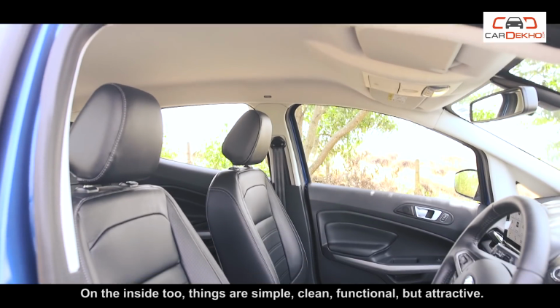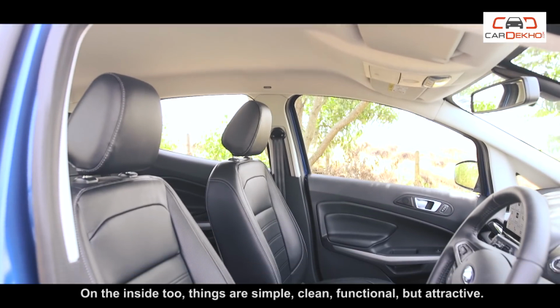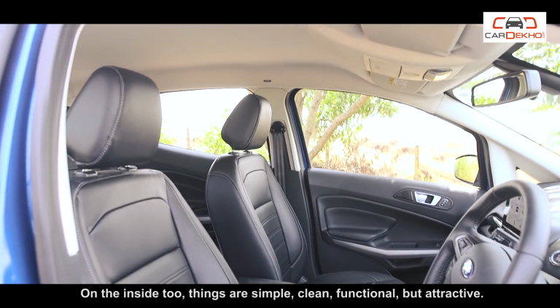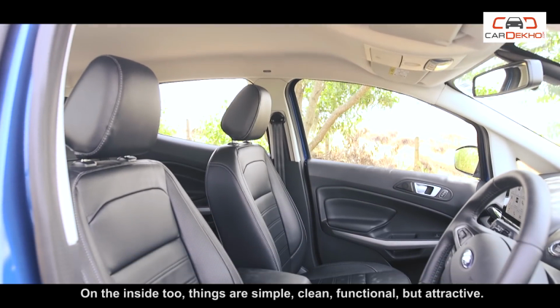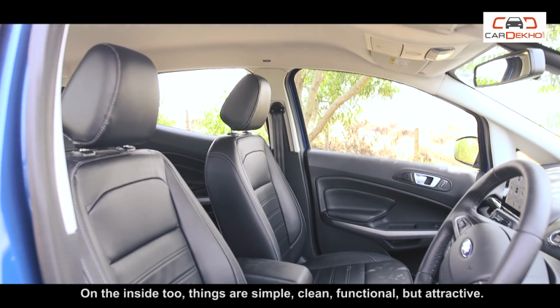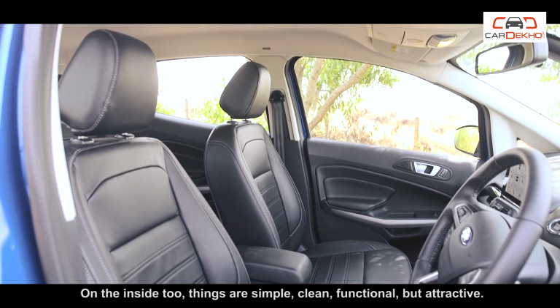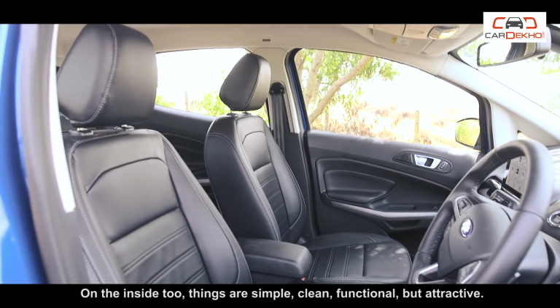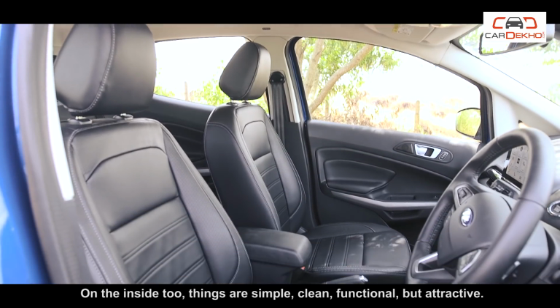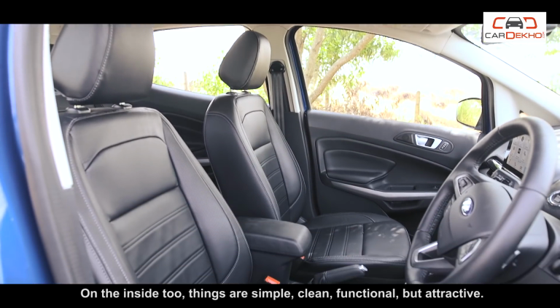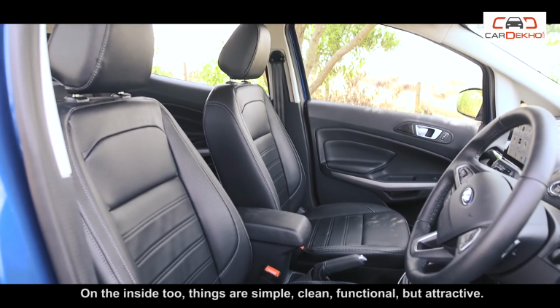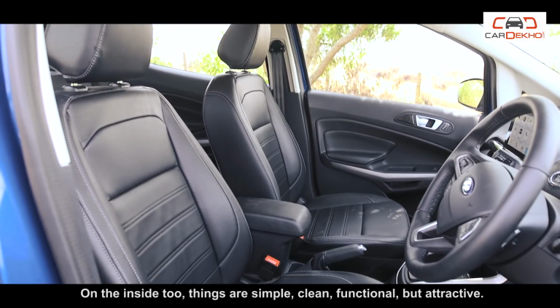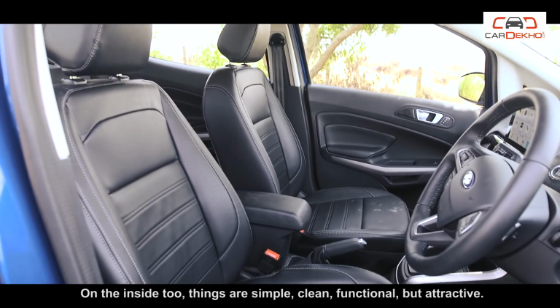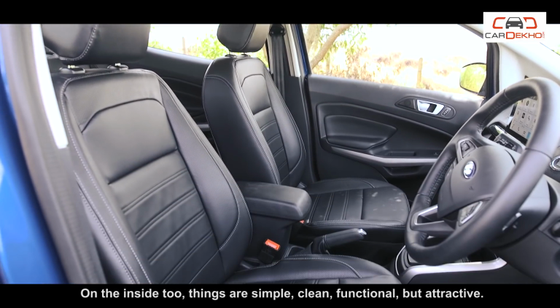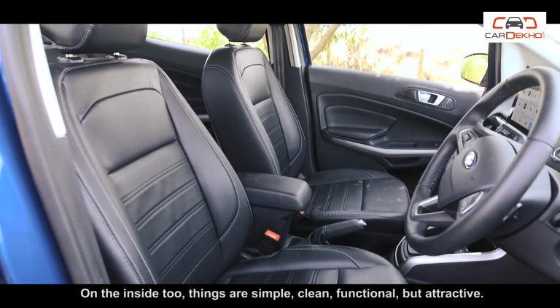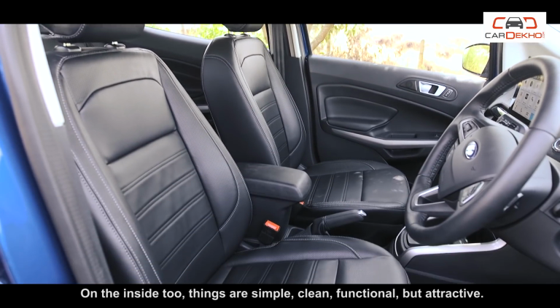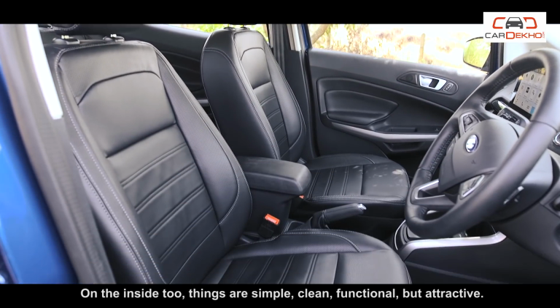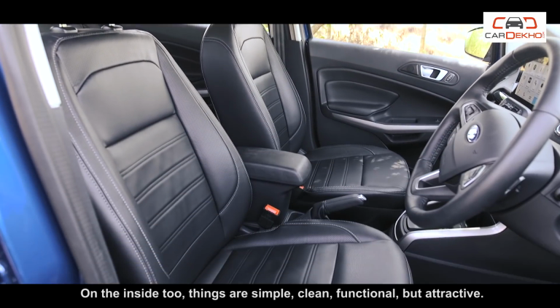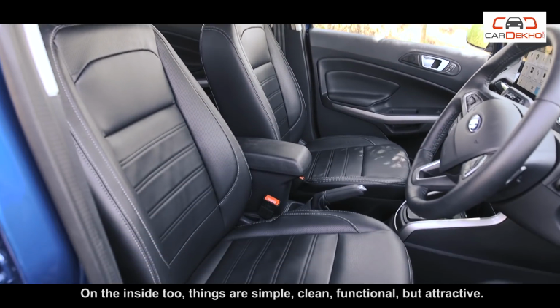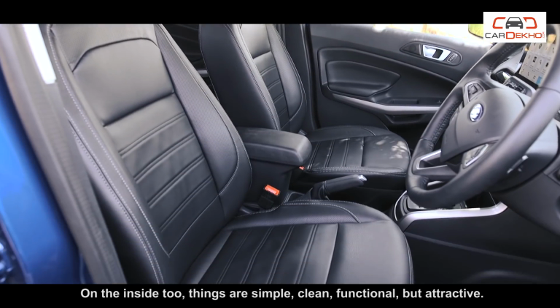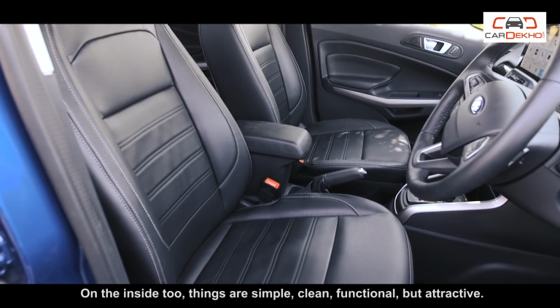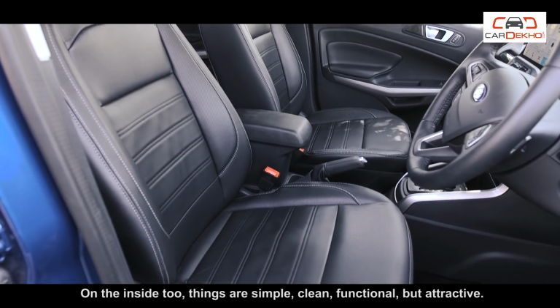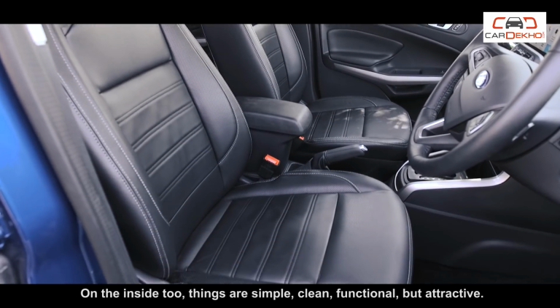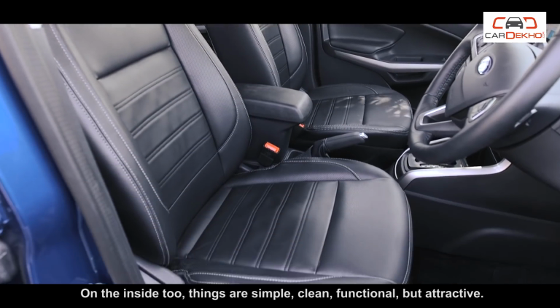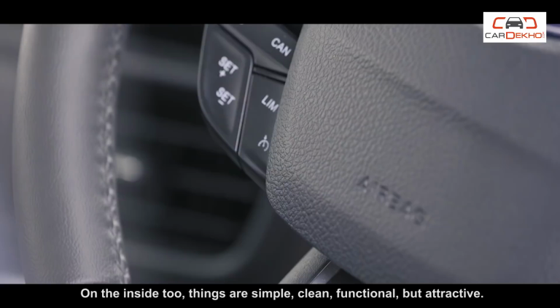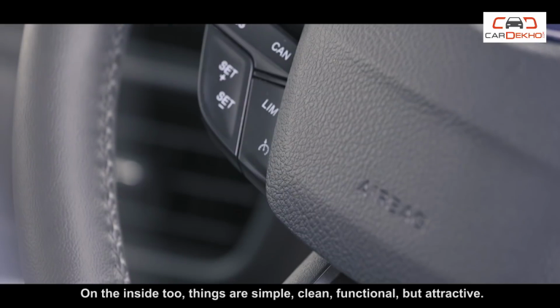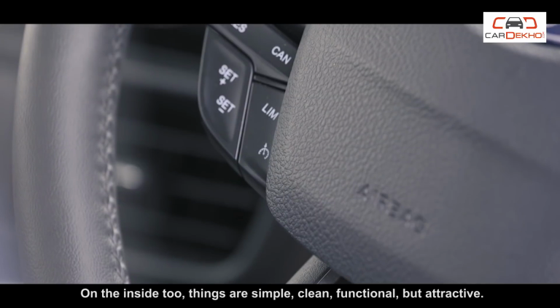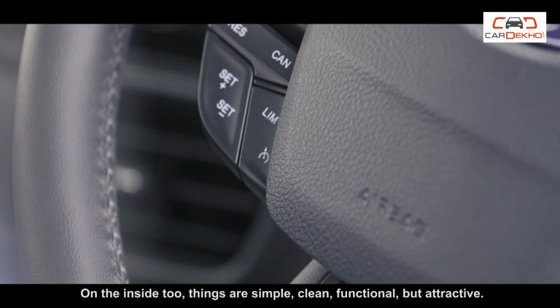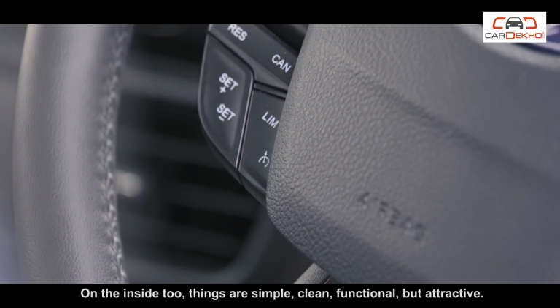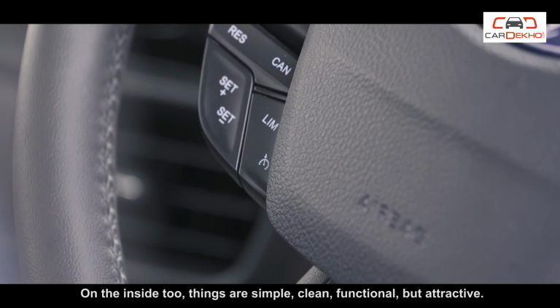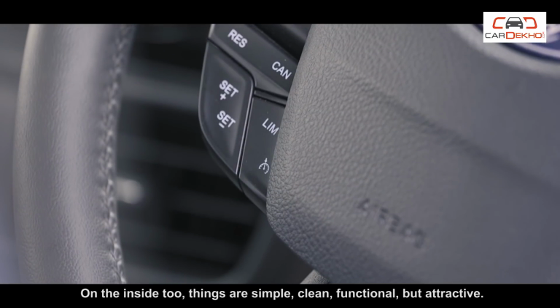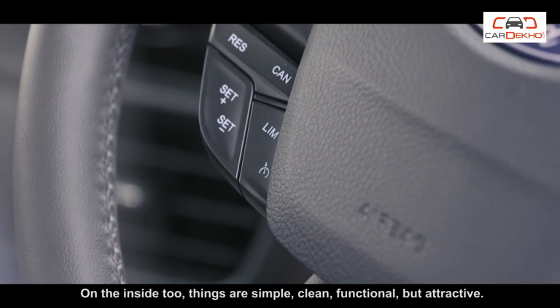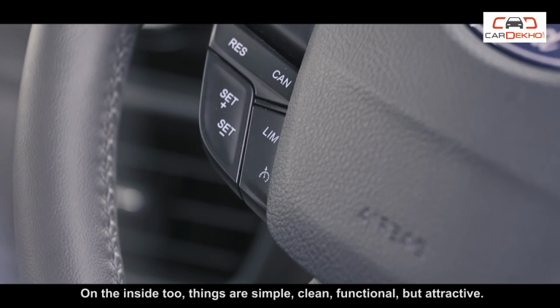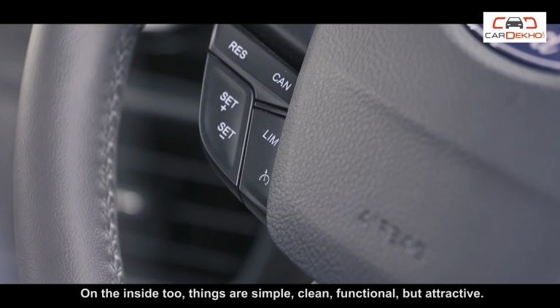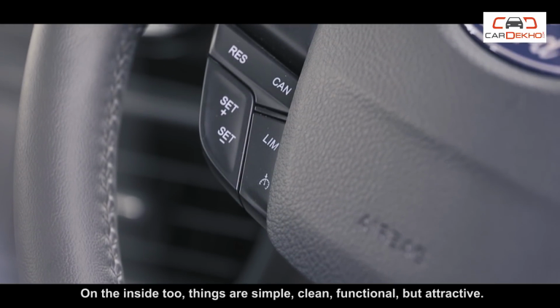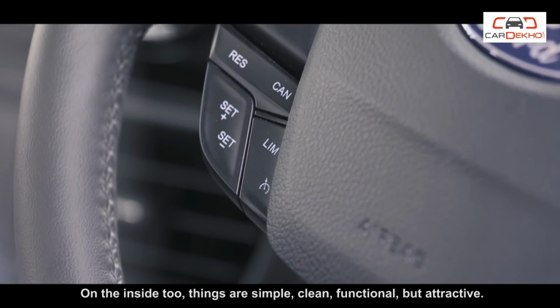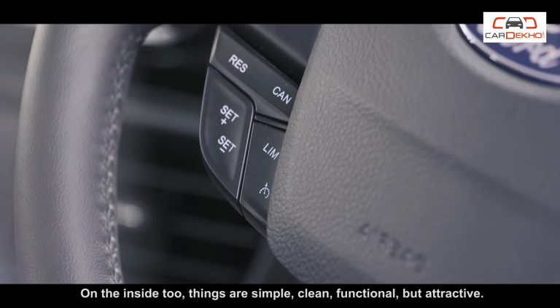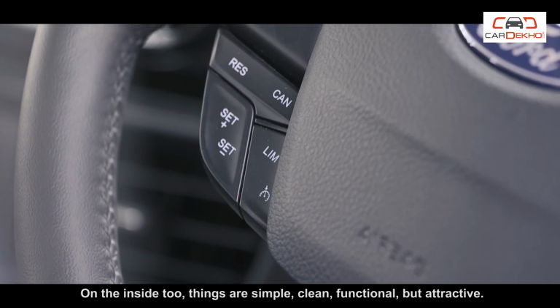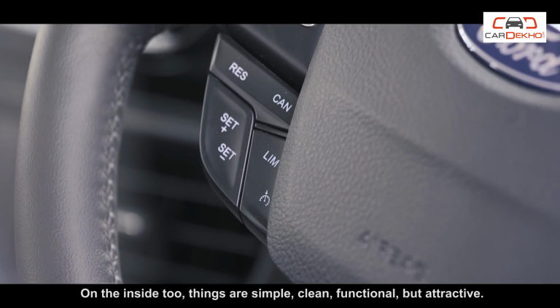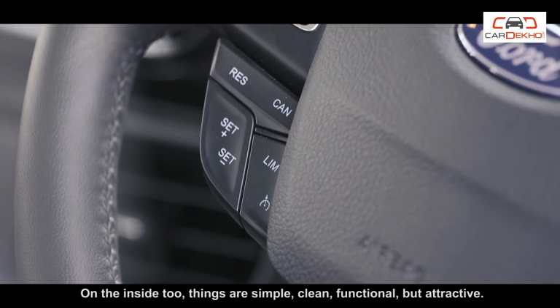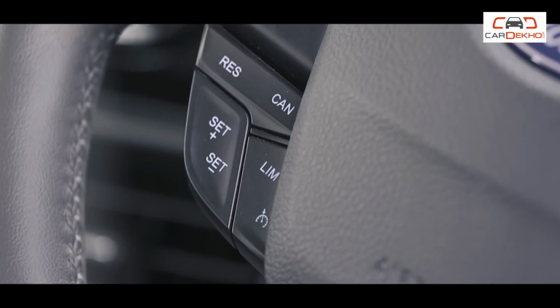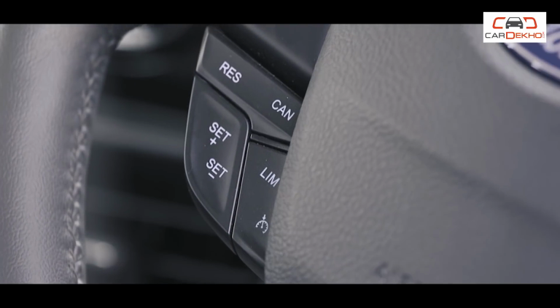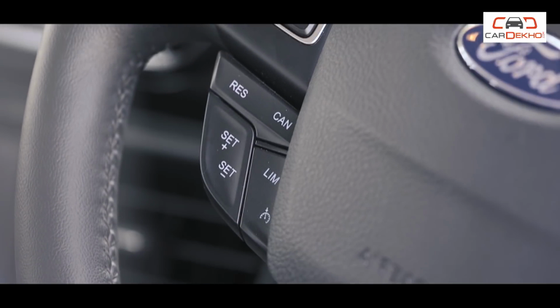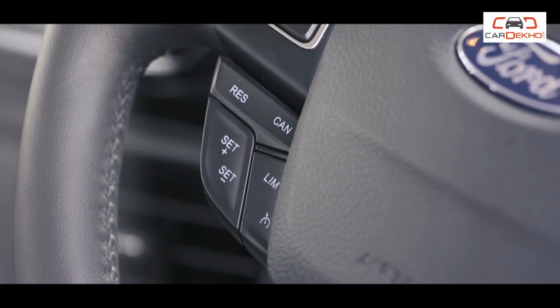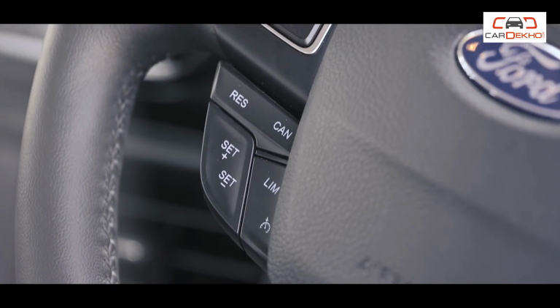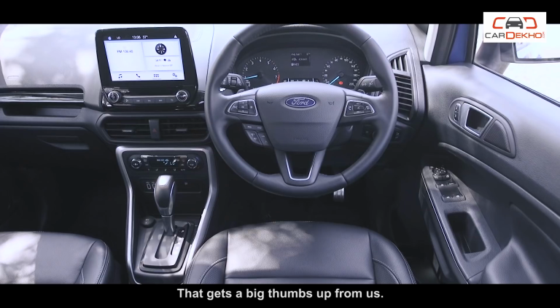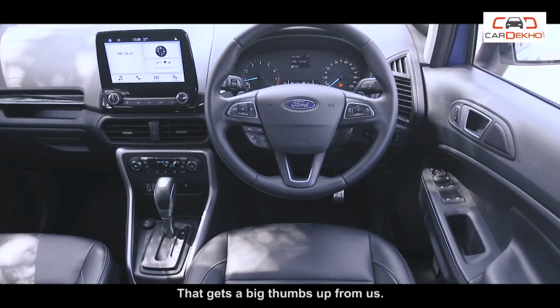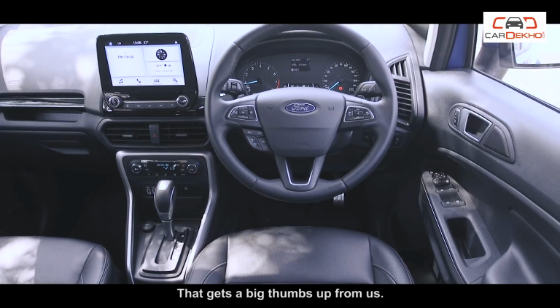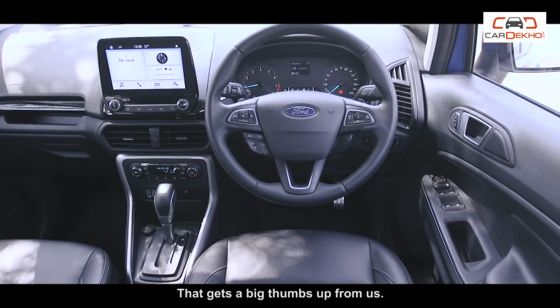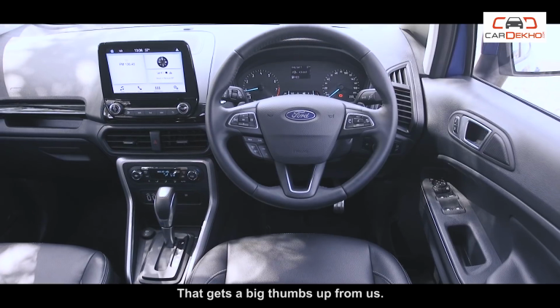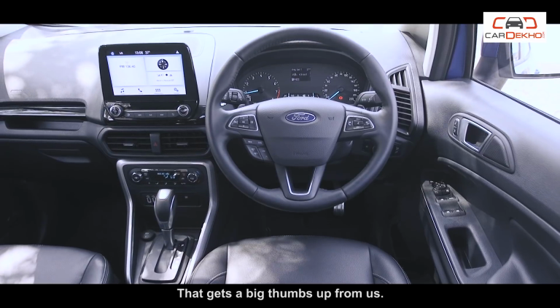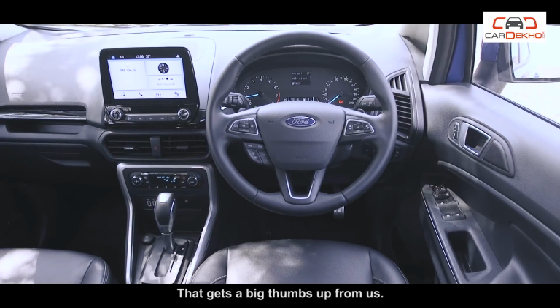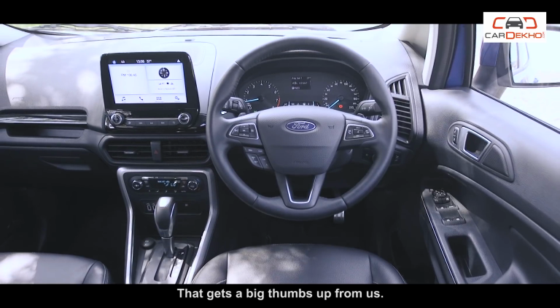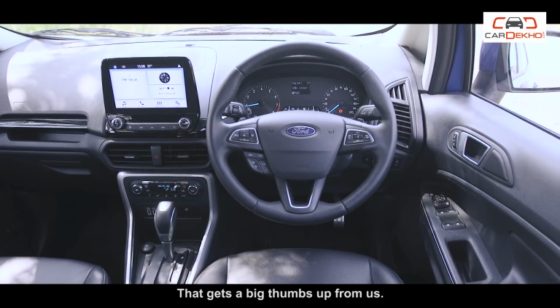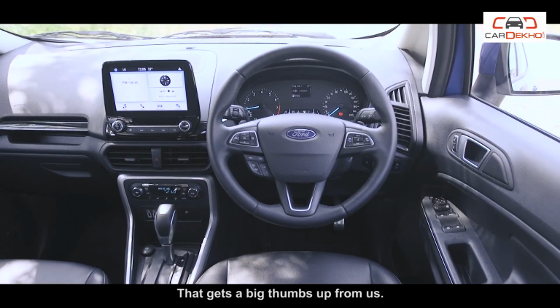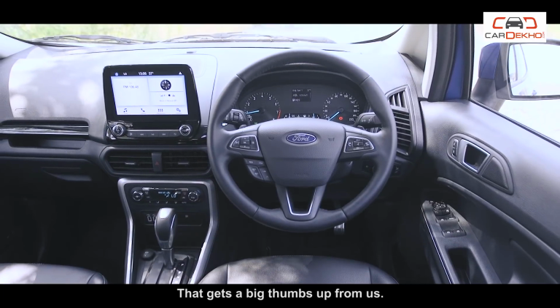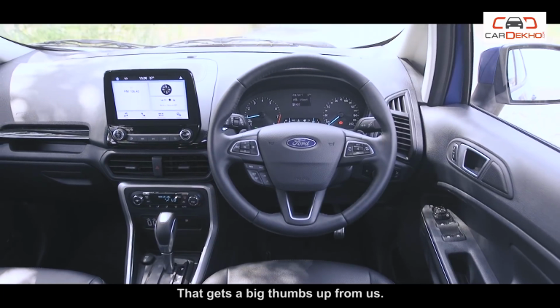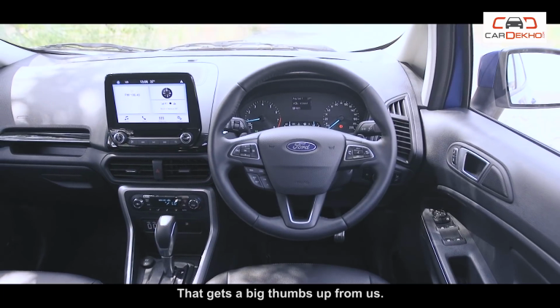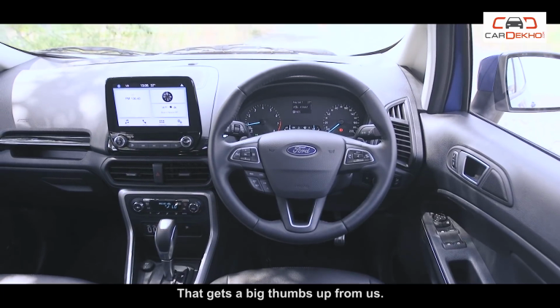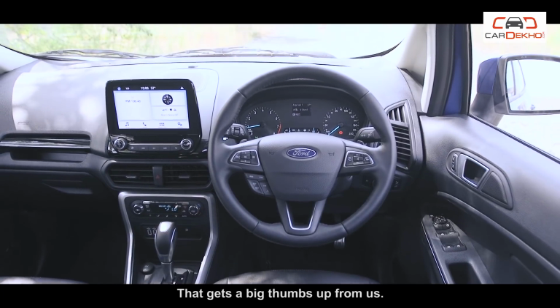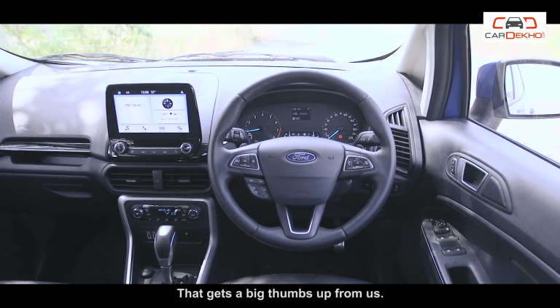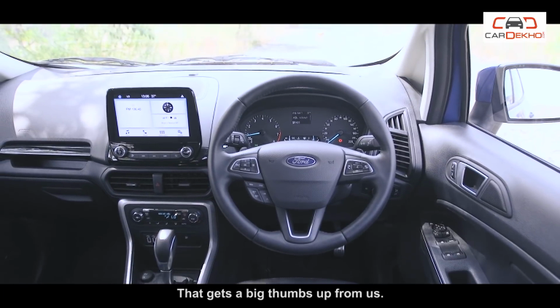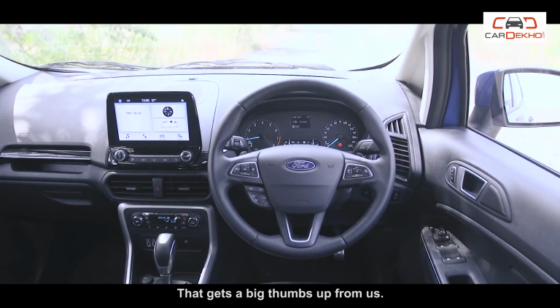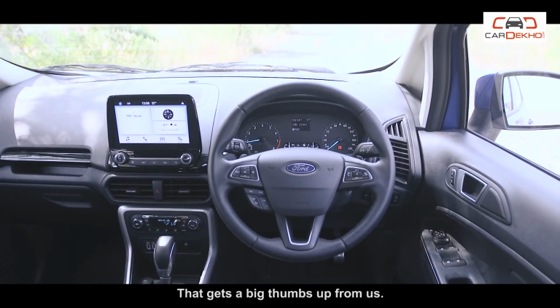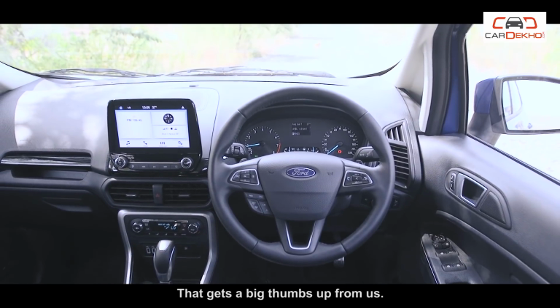On the inside too, things are simple, clean, functional but attractive. That gets a big thumbs up from us.